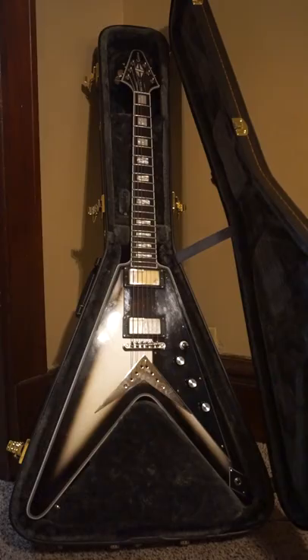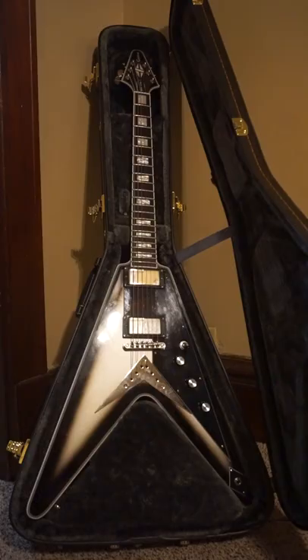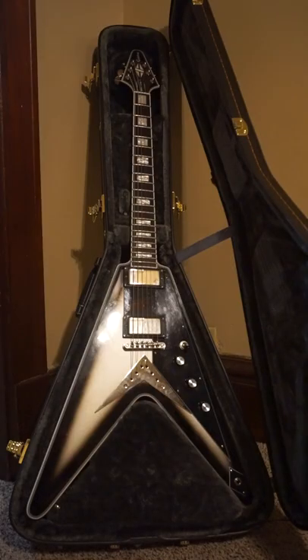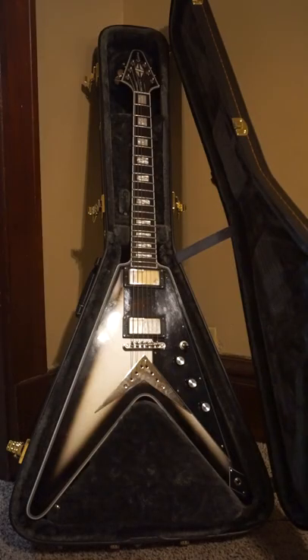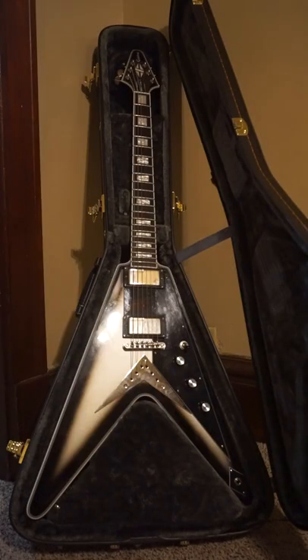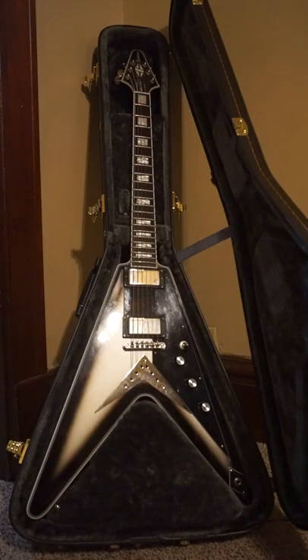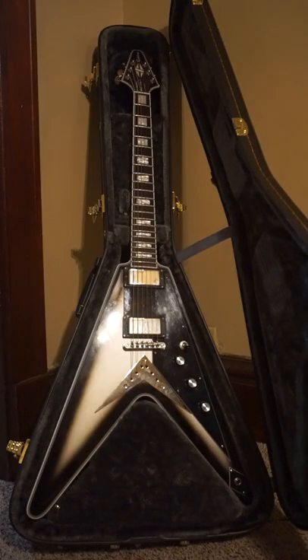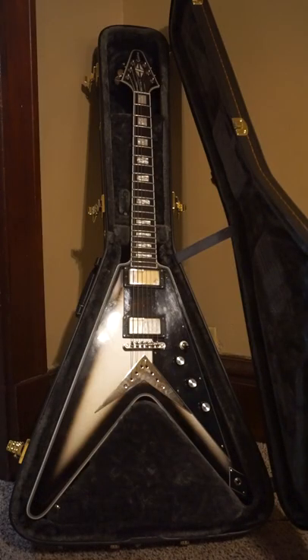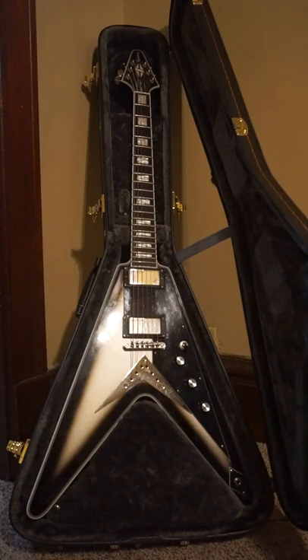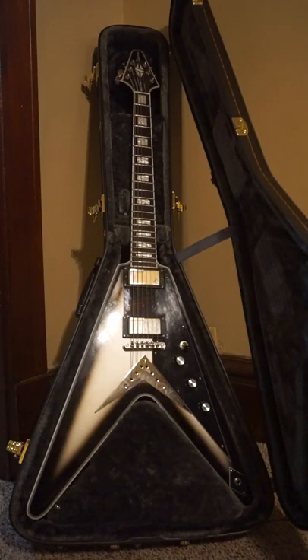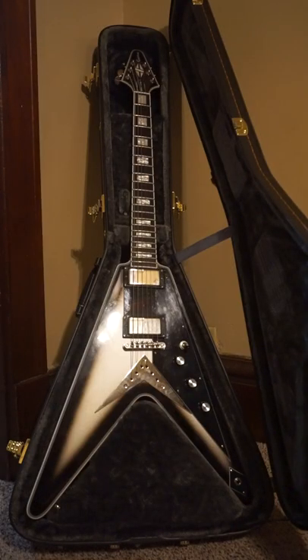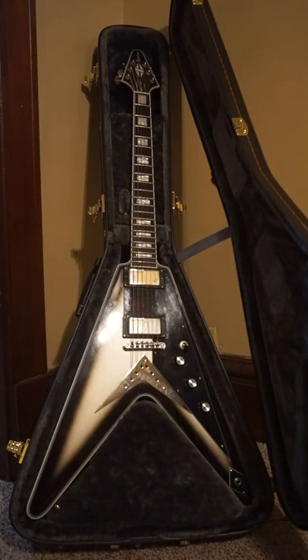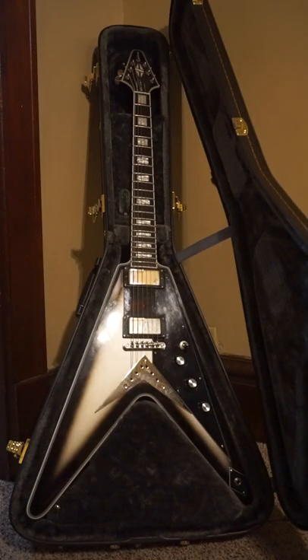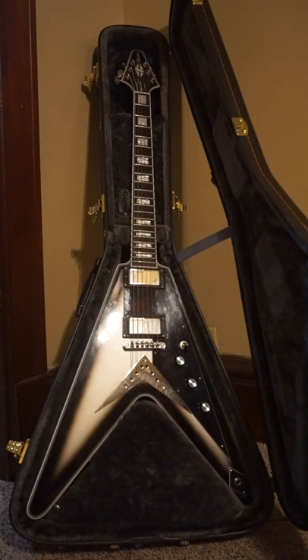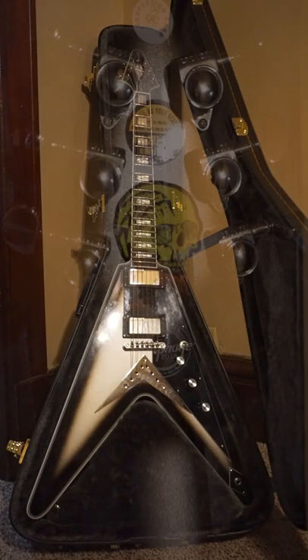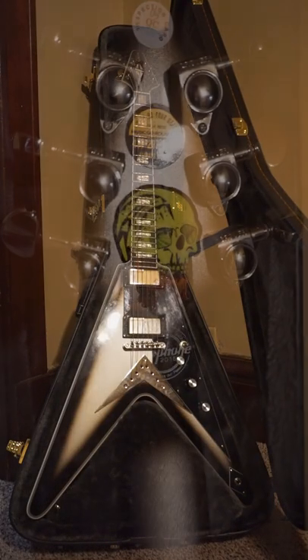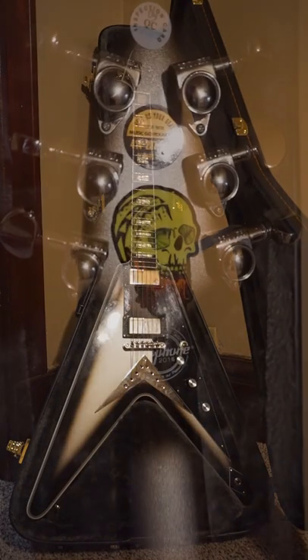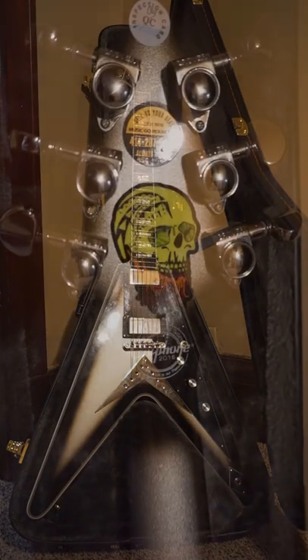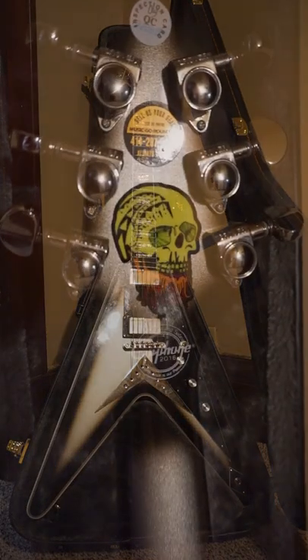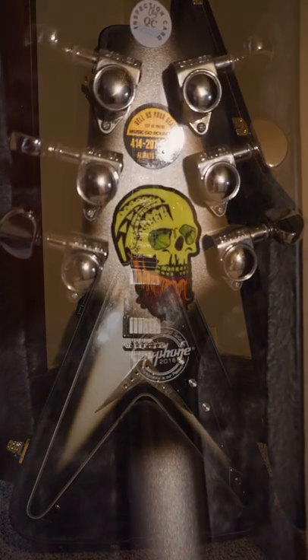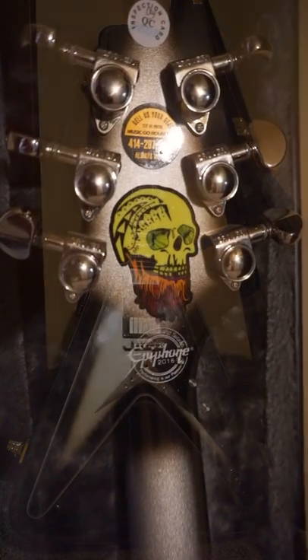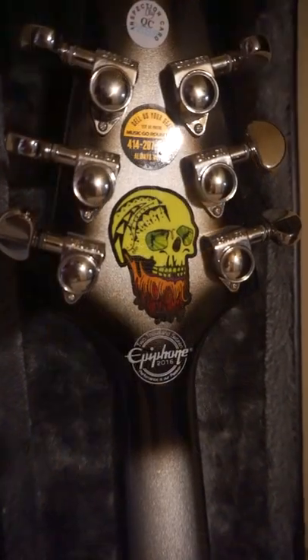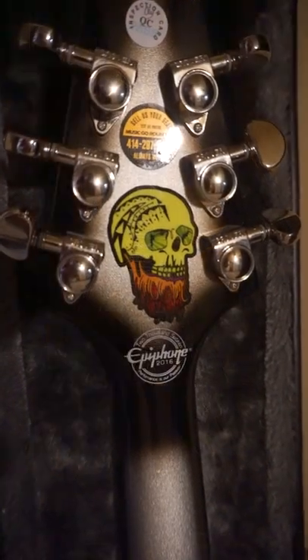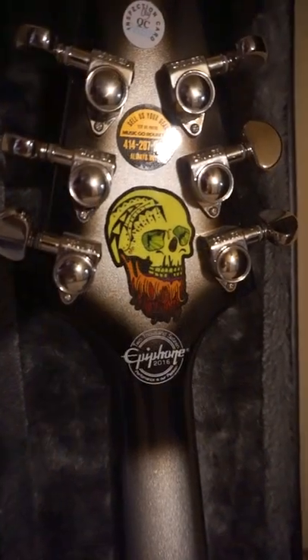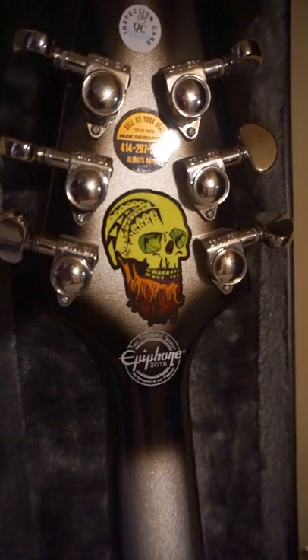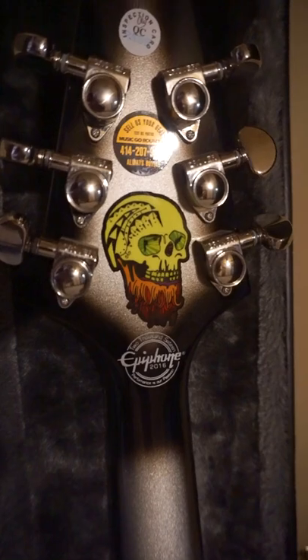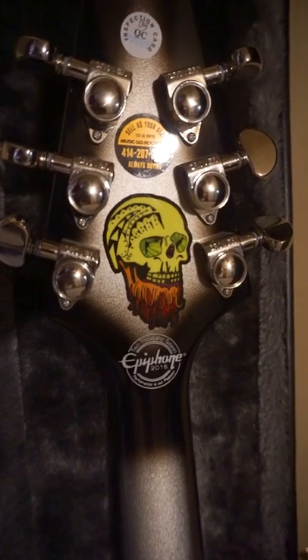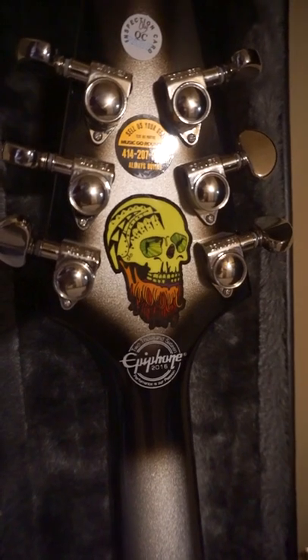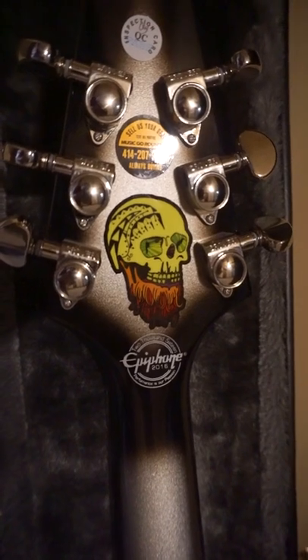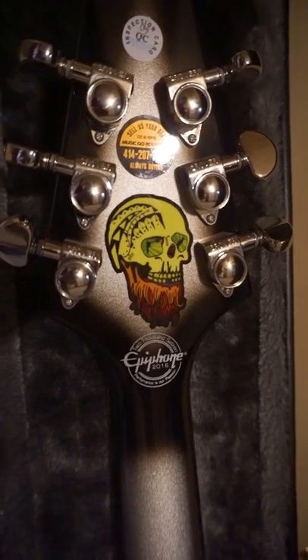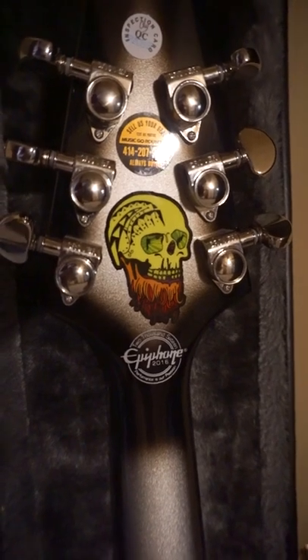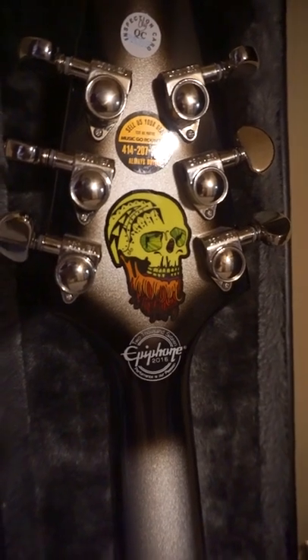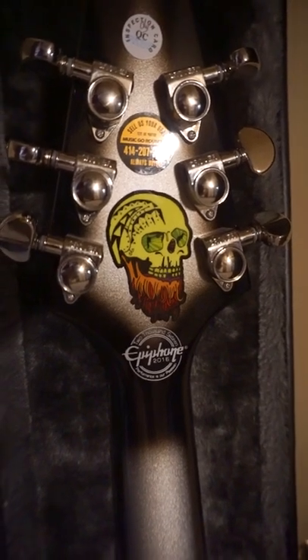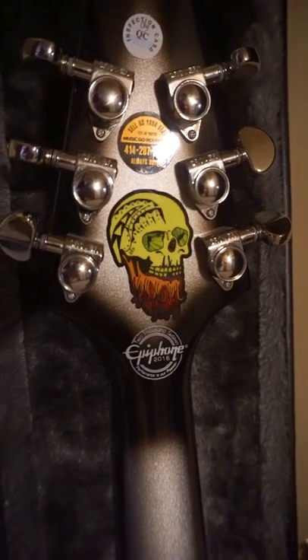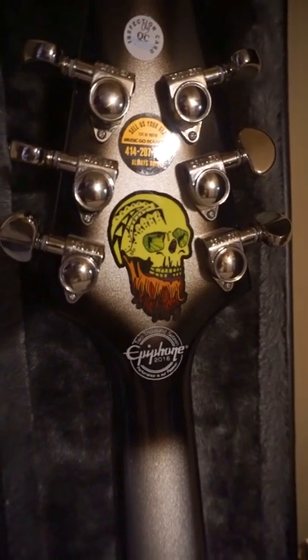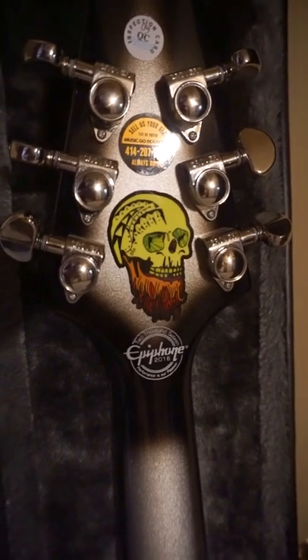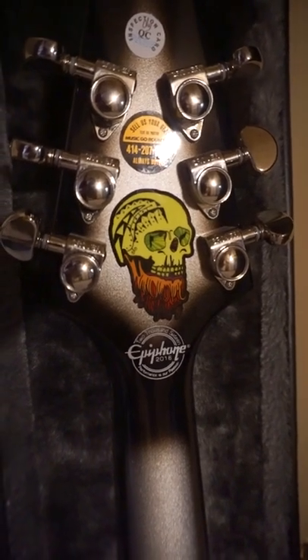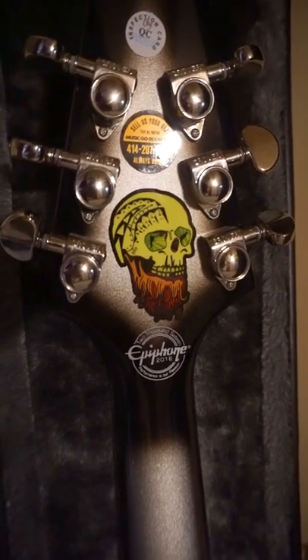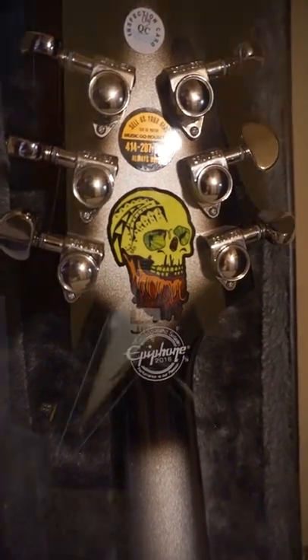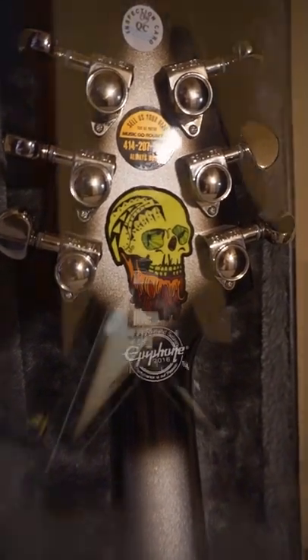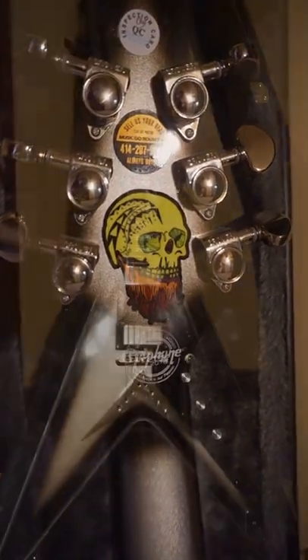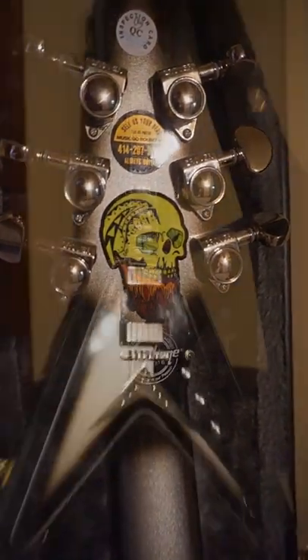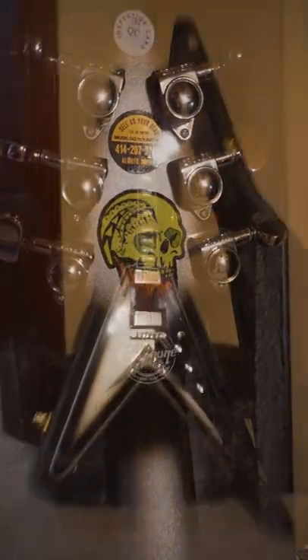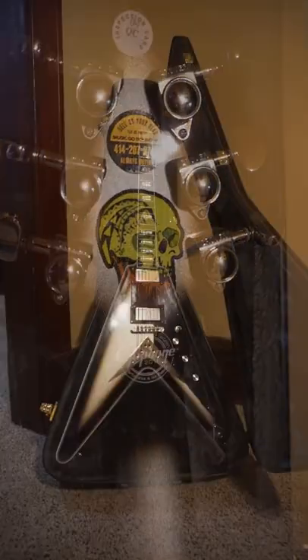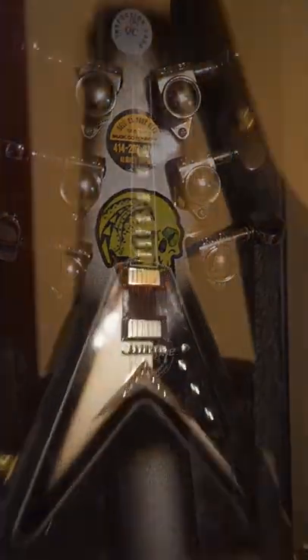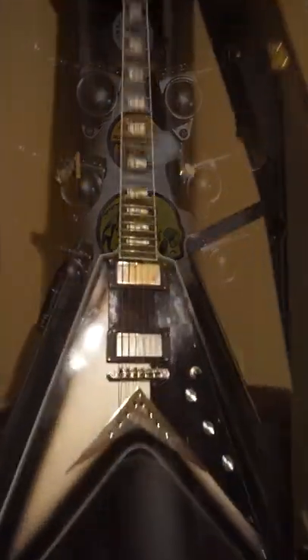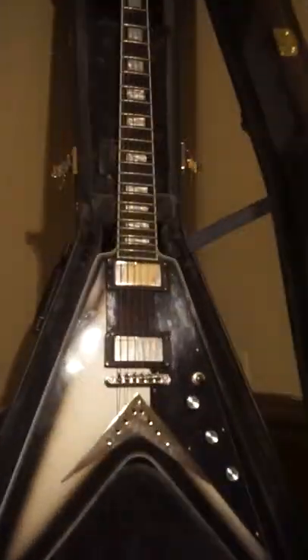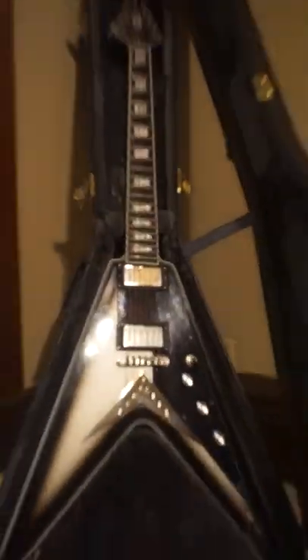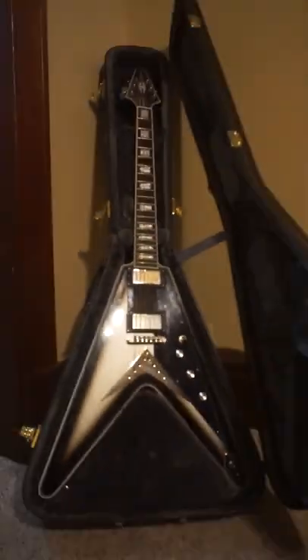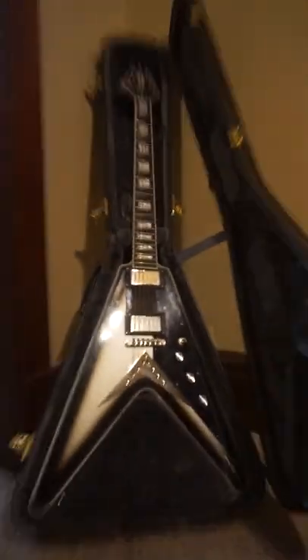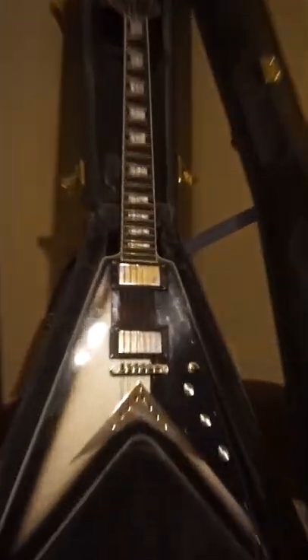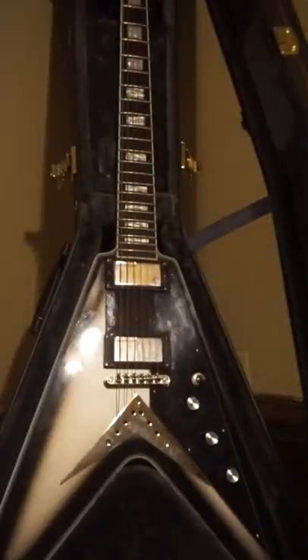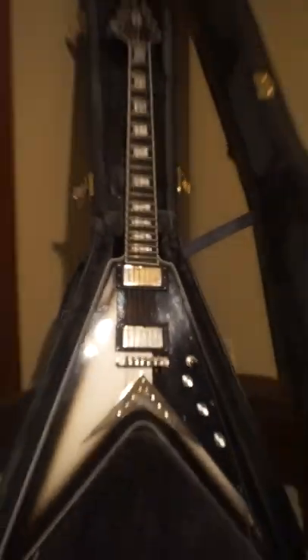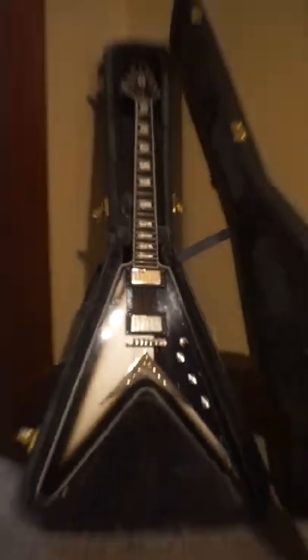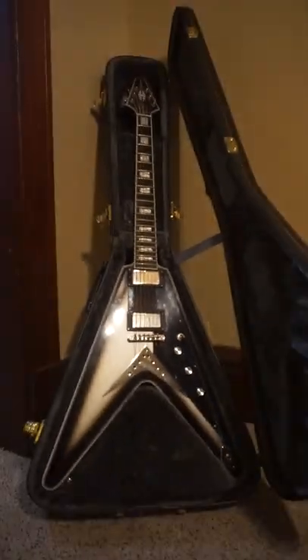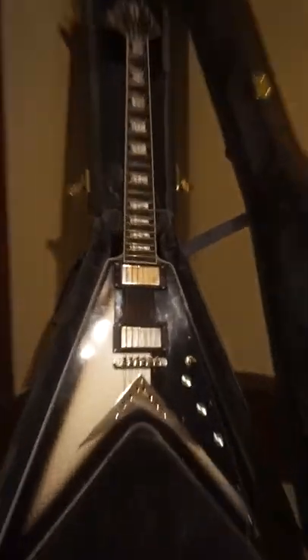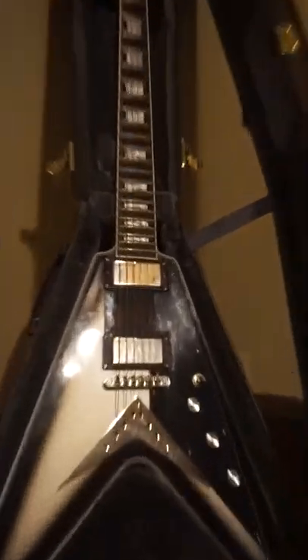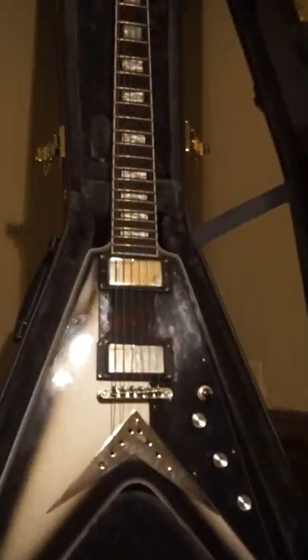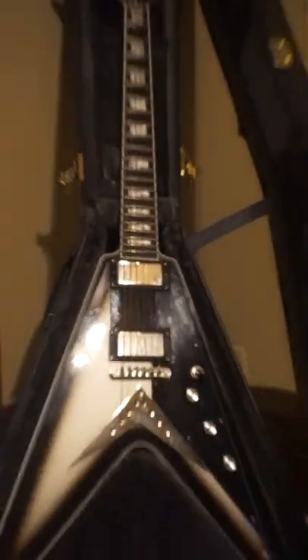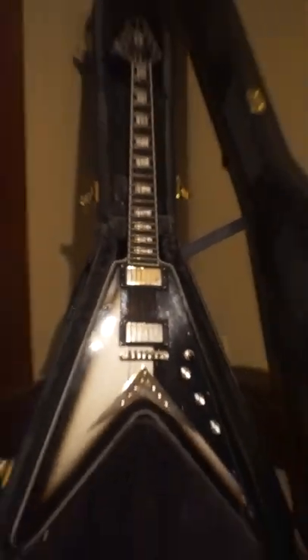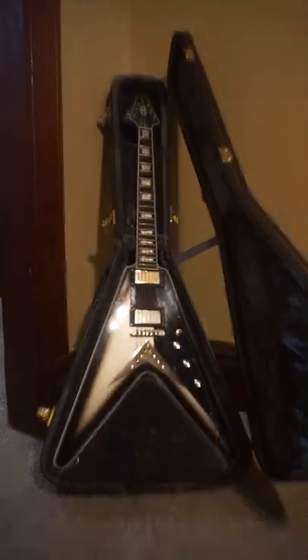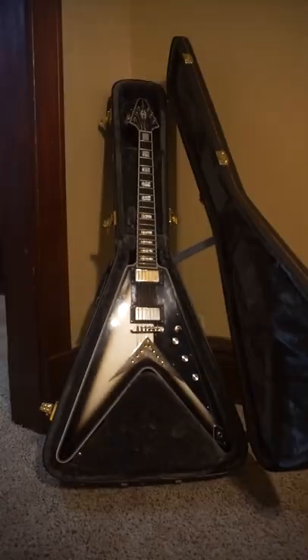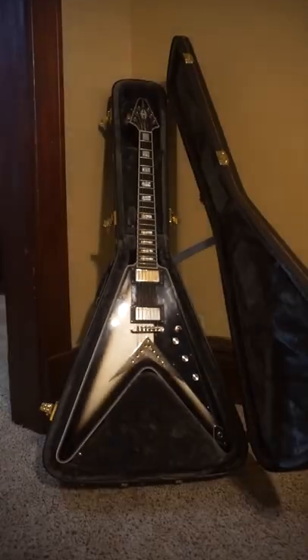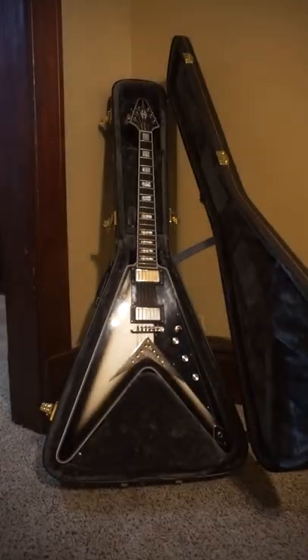Epiphone Brent Hinds Flying V. This thing is sick. 10 out of 10. Love Mastodon, love Silverburst.